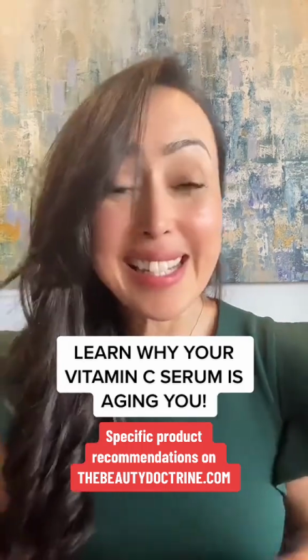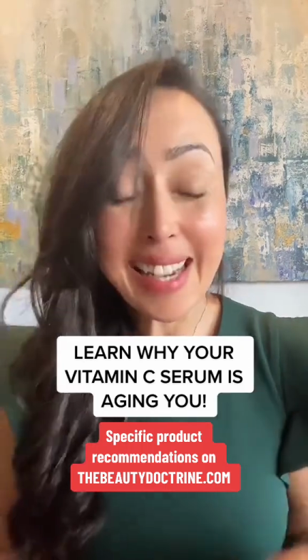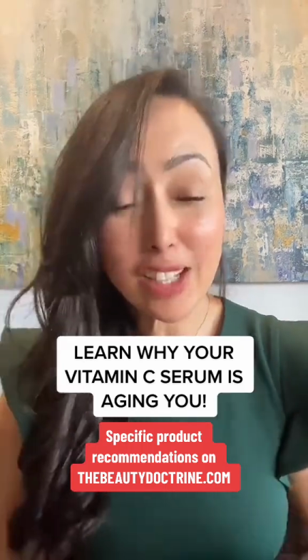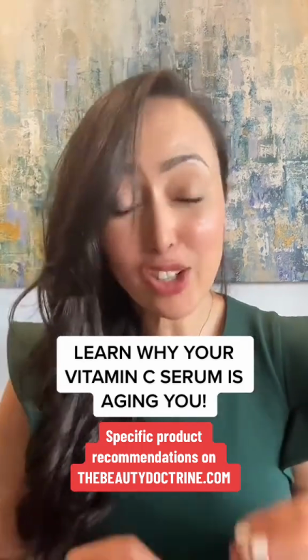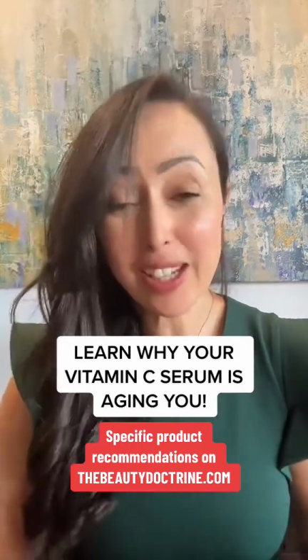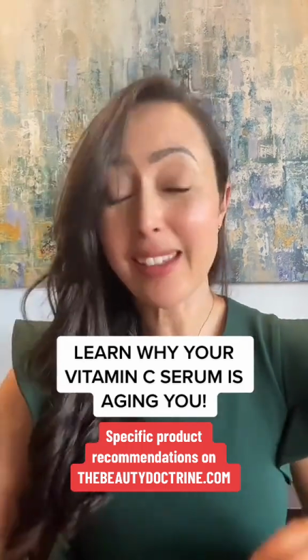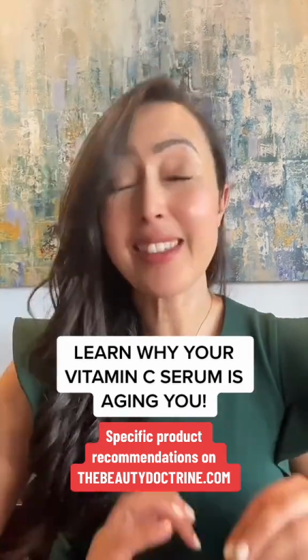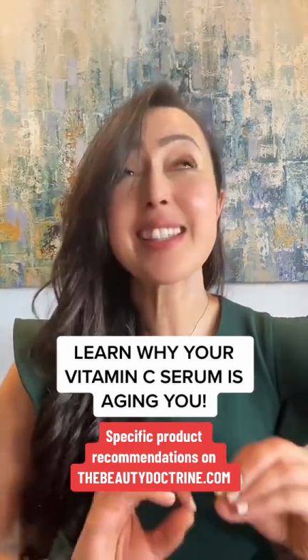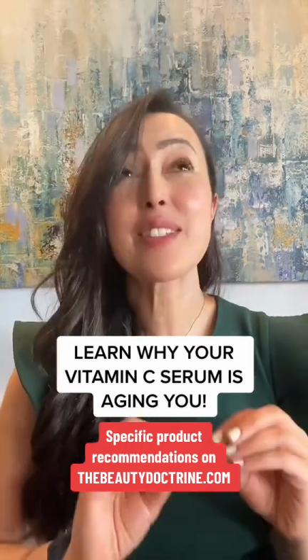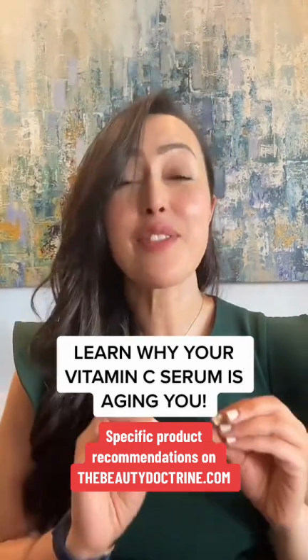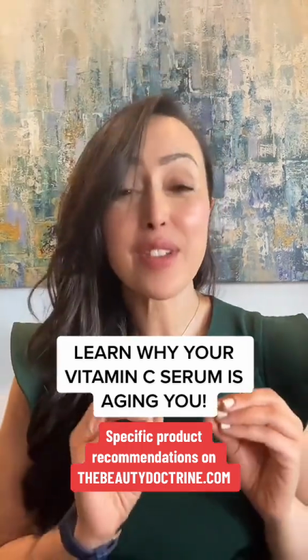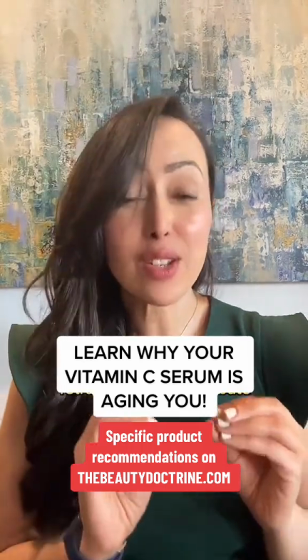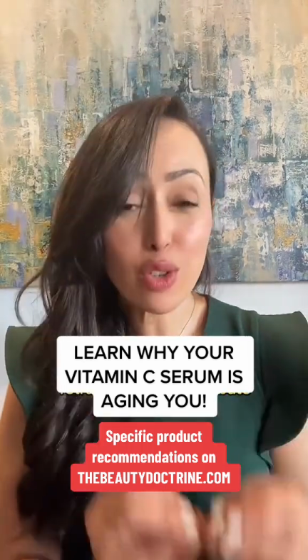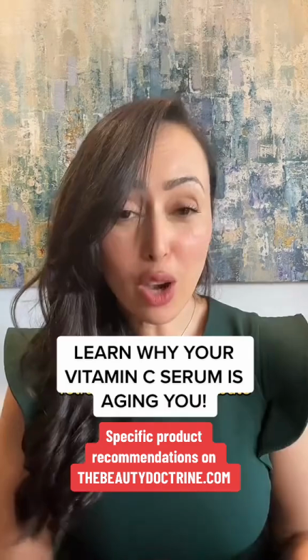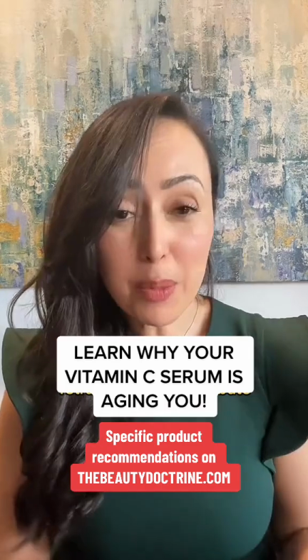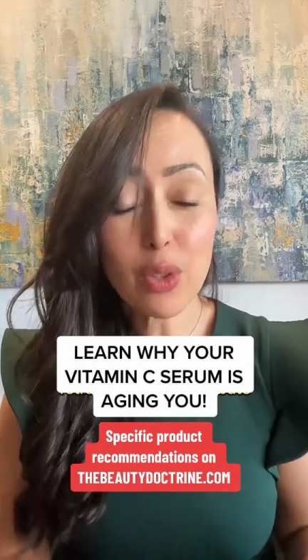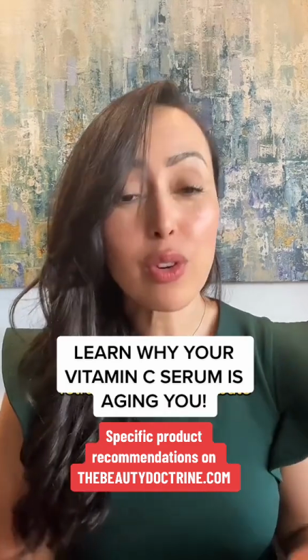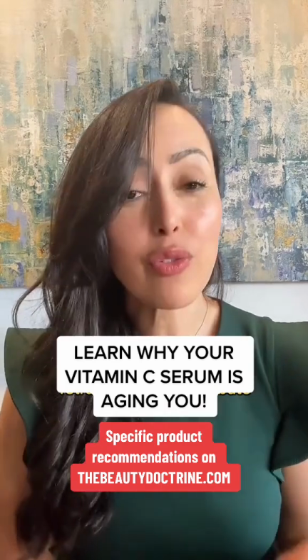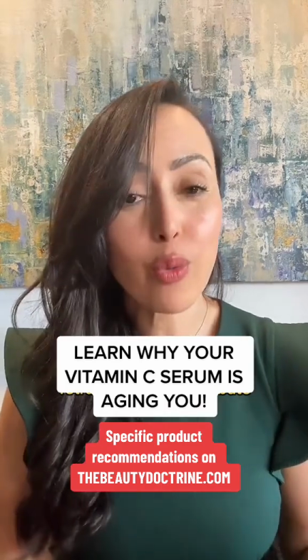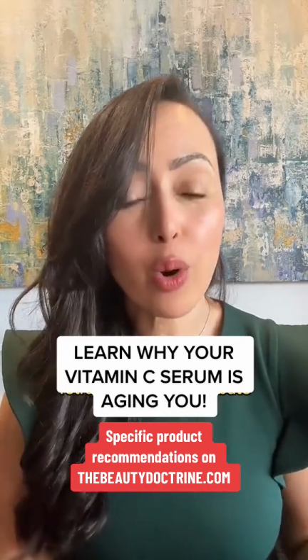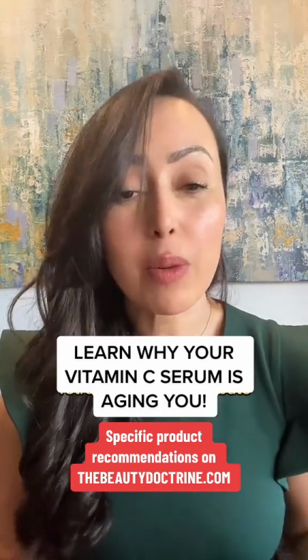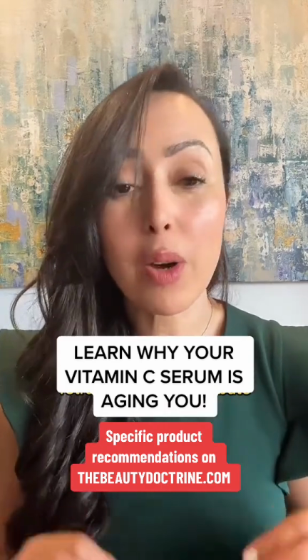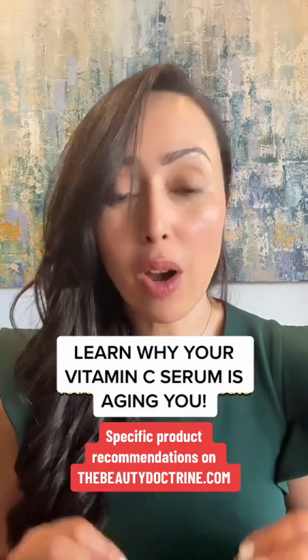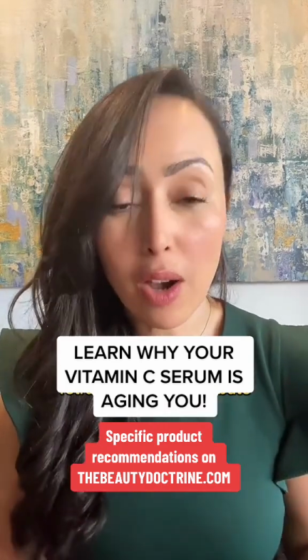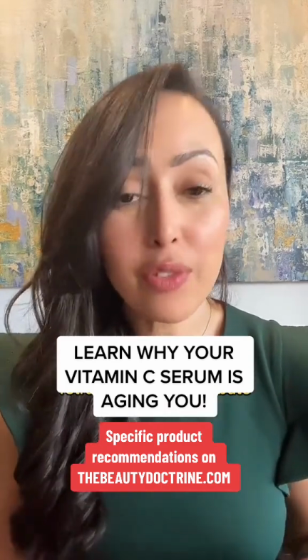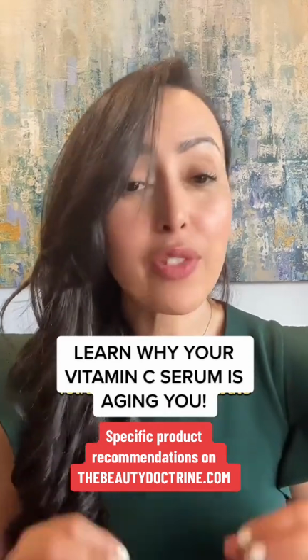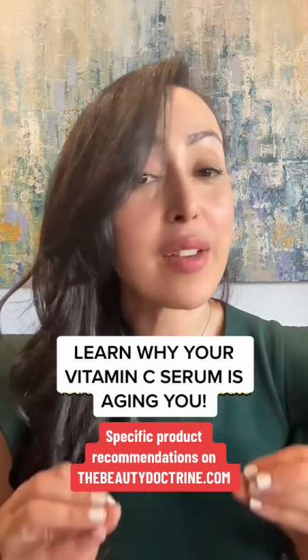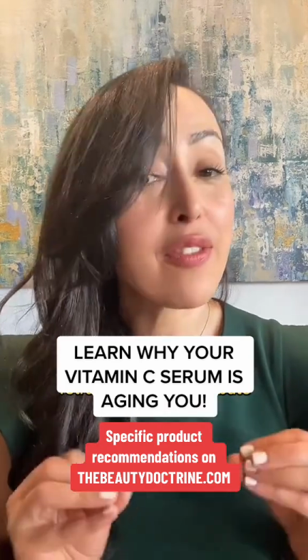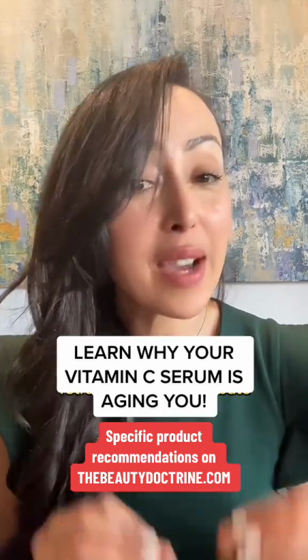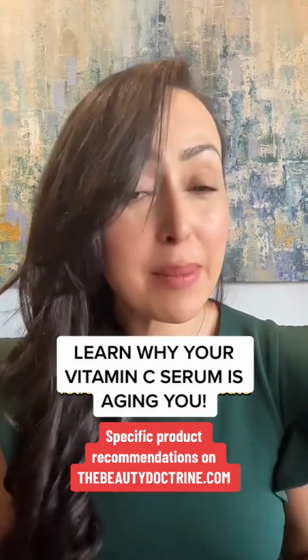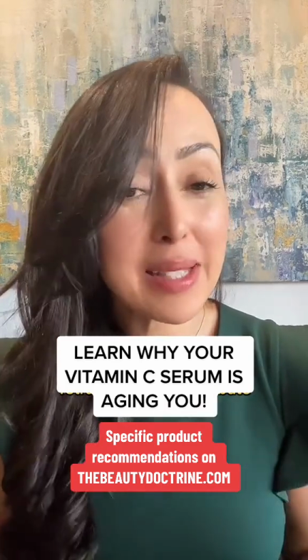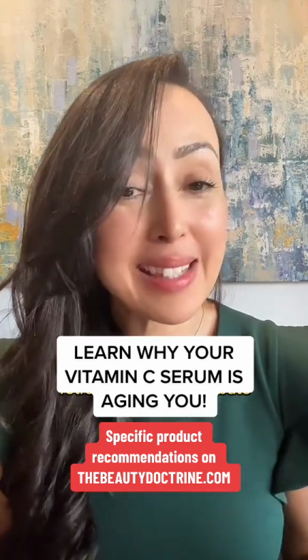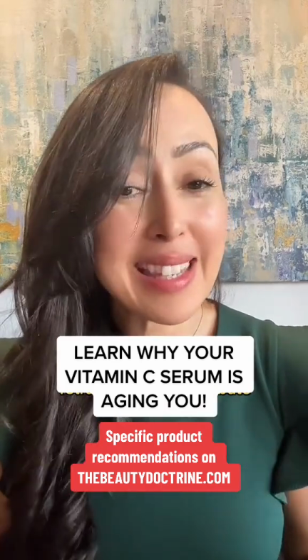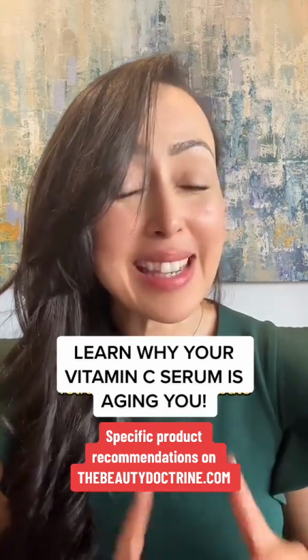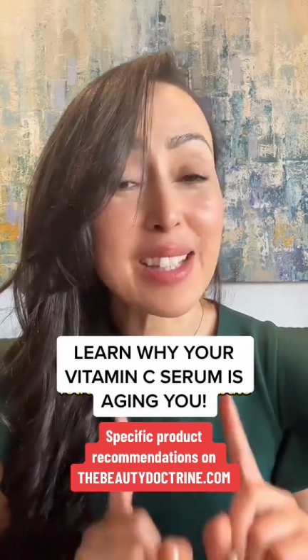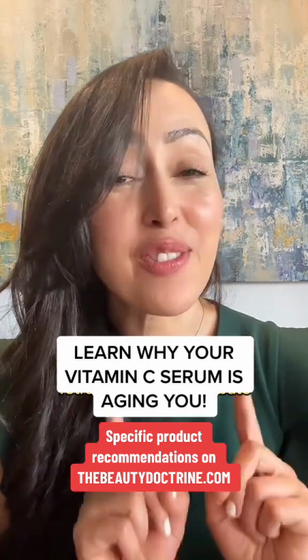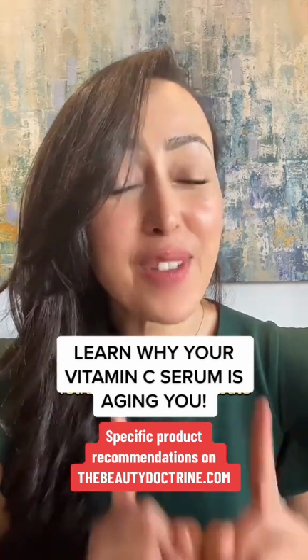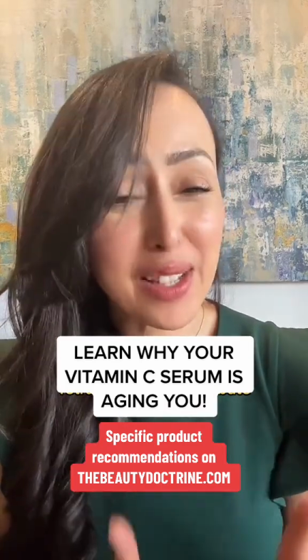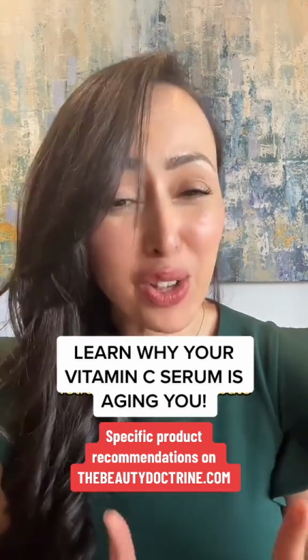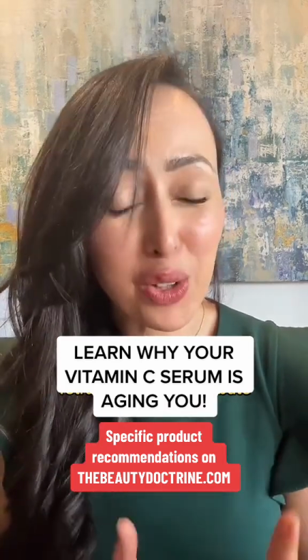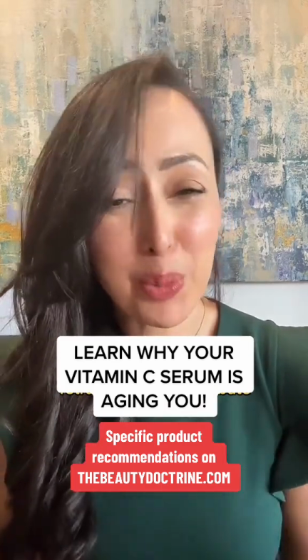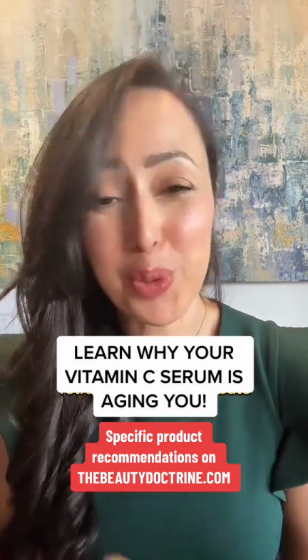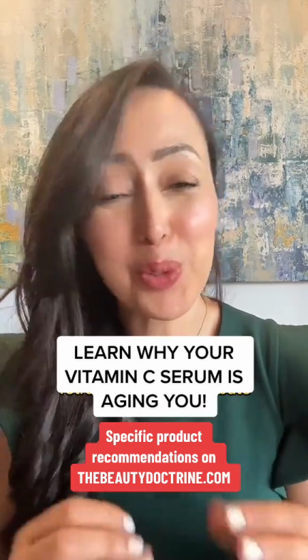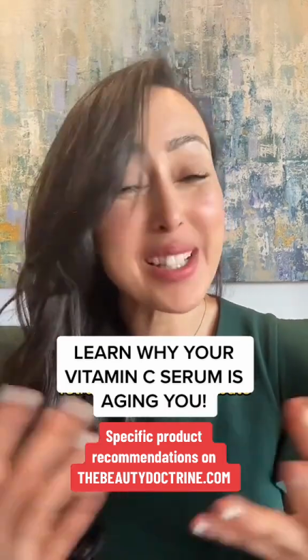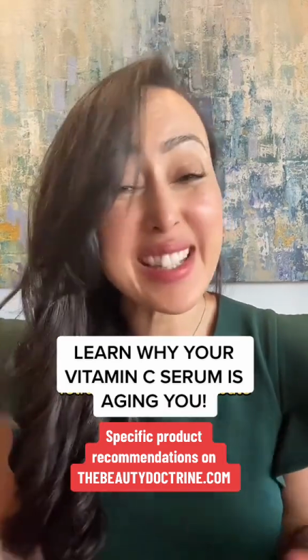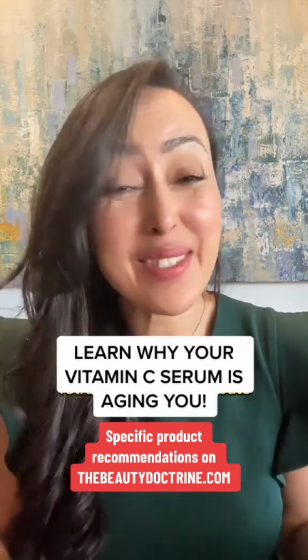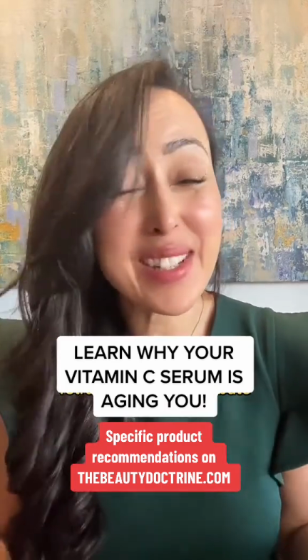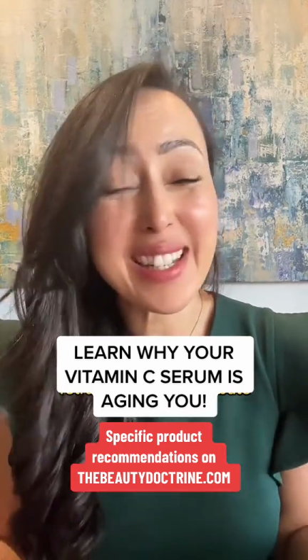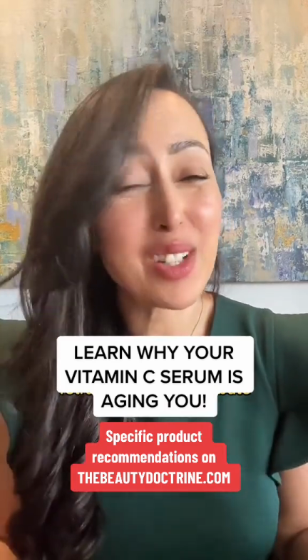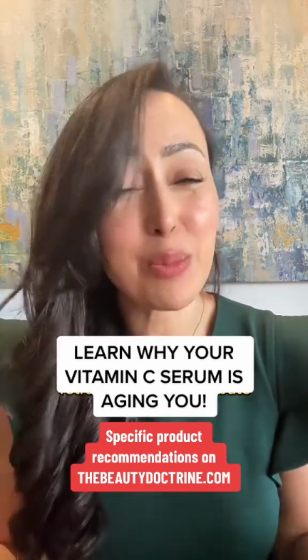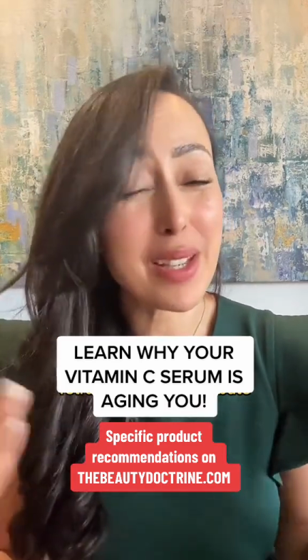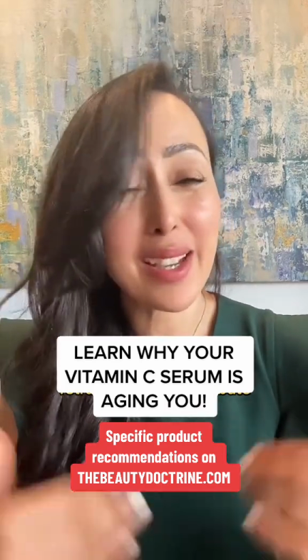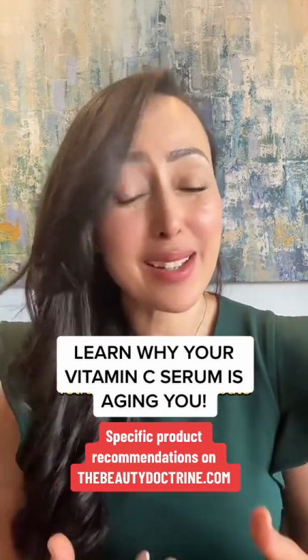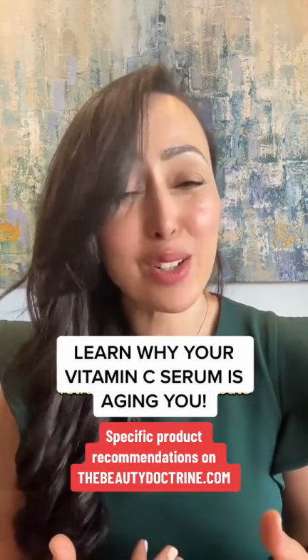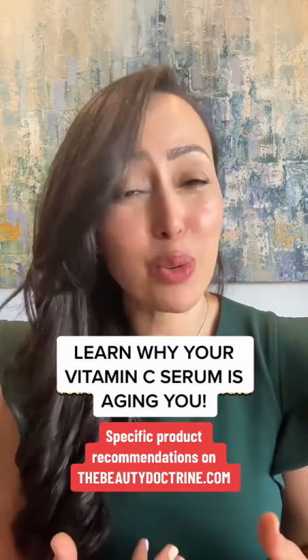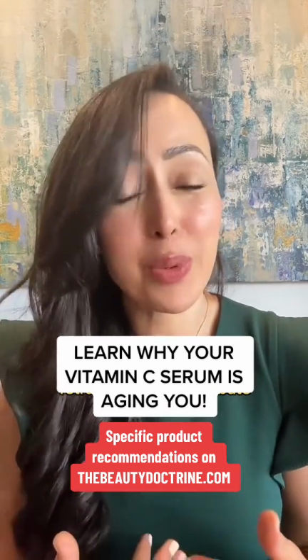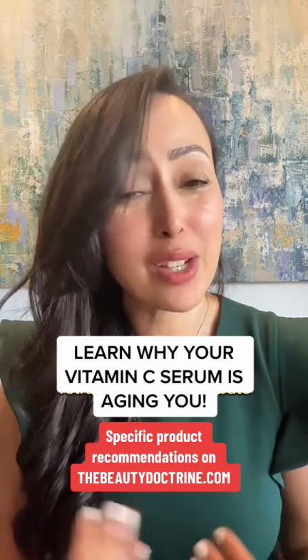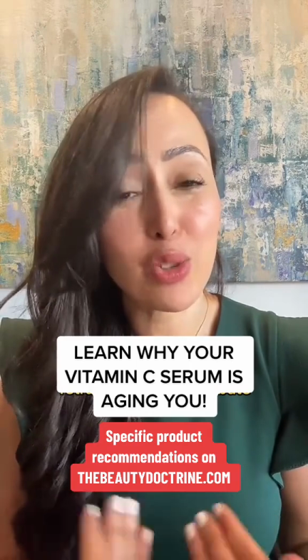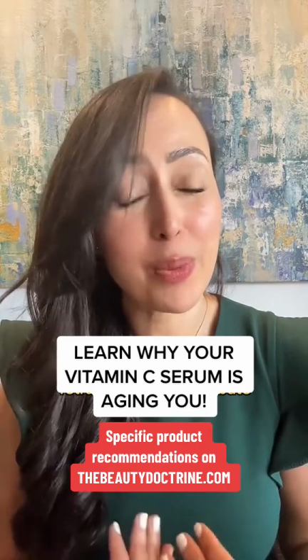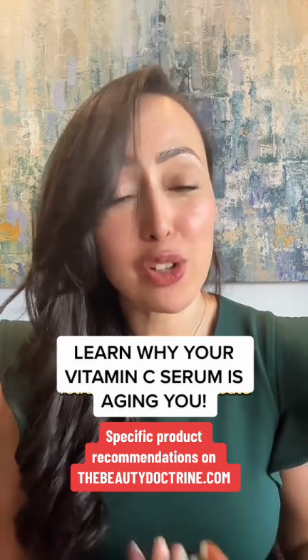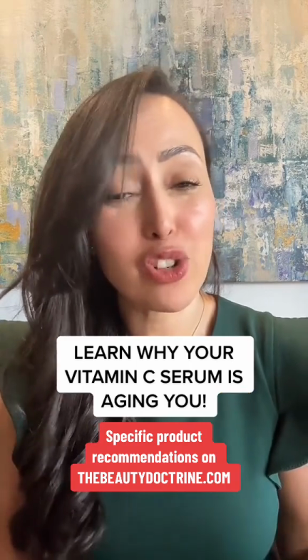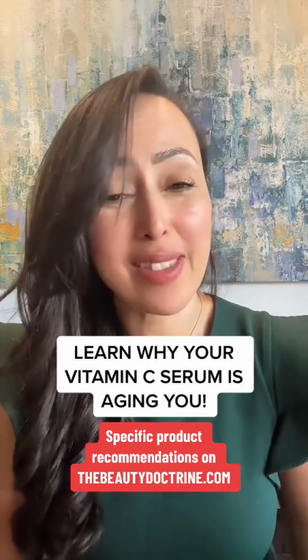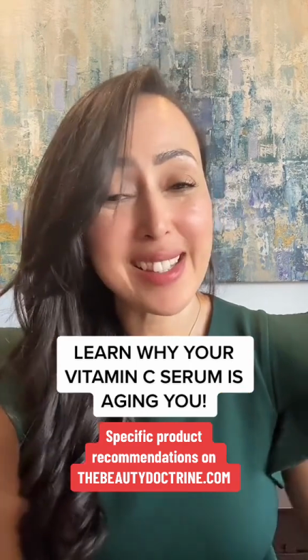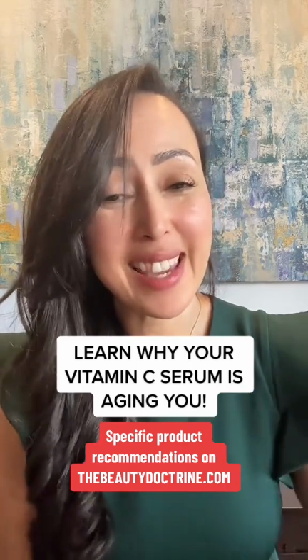THG. This is a phenomenal form of vitamin C. It's fat-soluble, so it doesn't even need to be at a low pH to penetrate the skin.